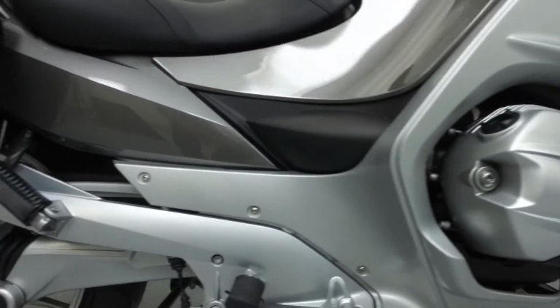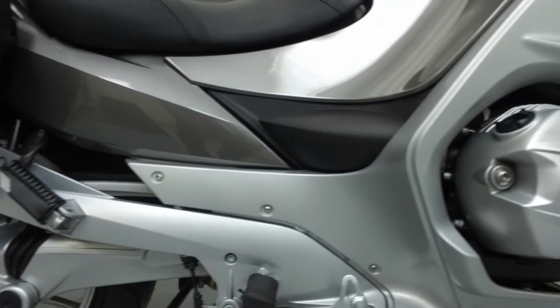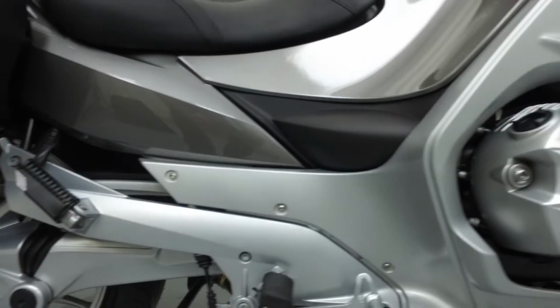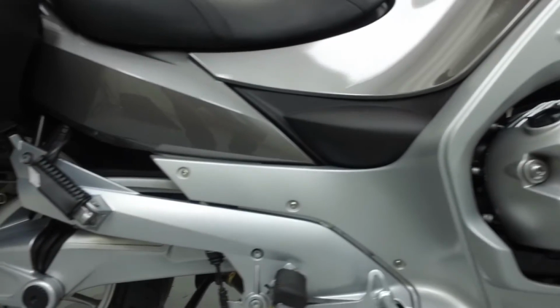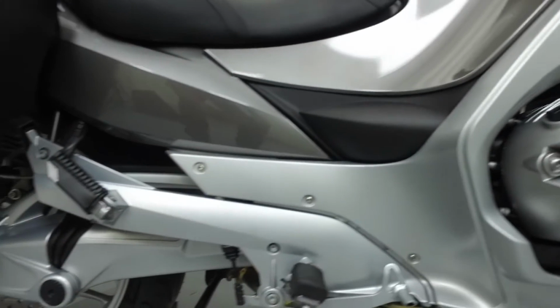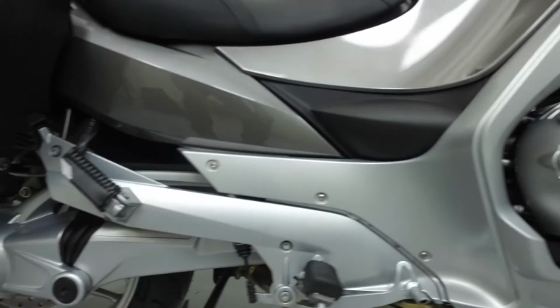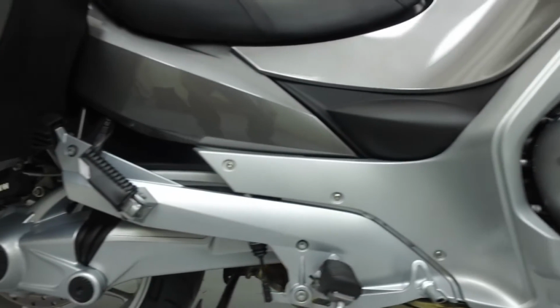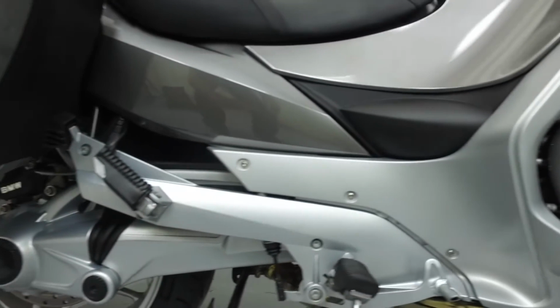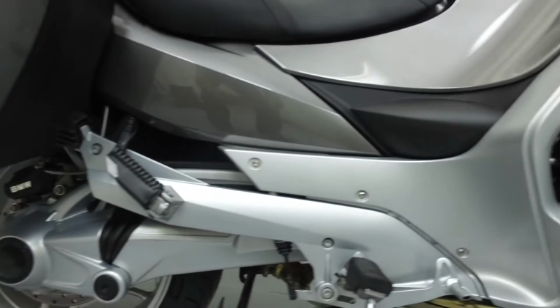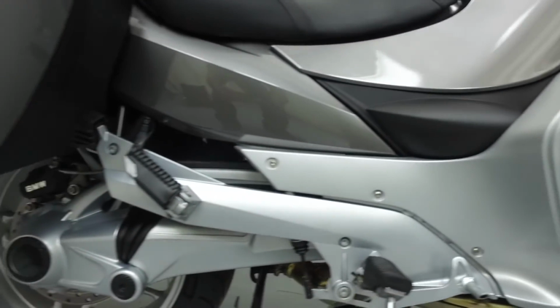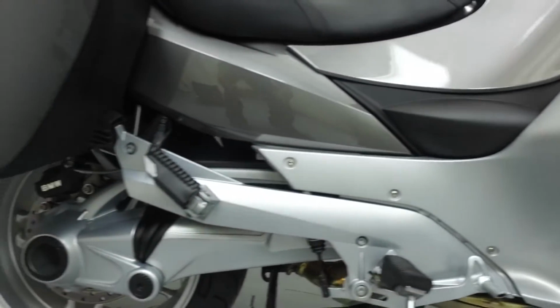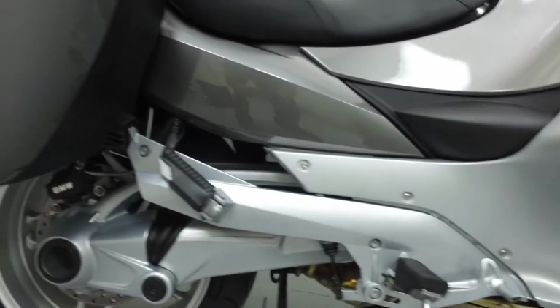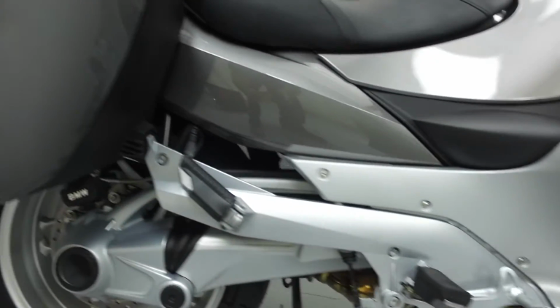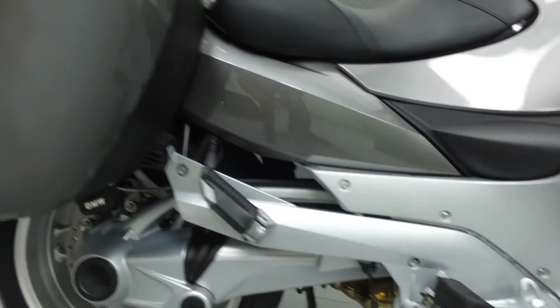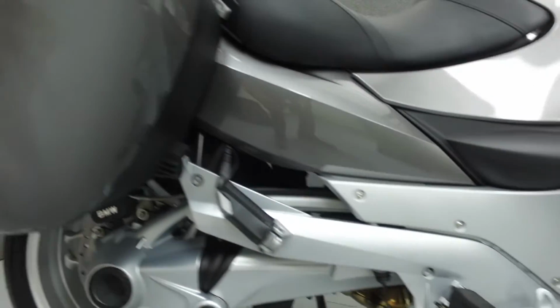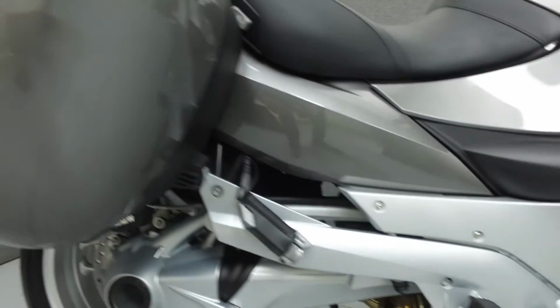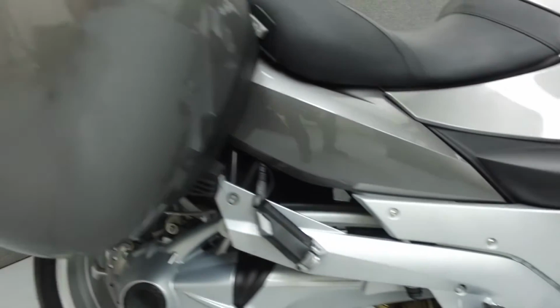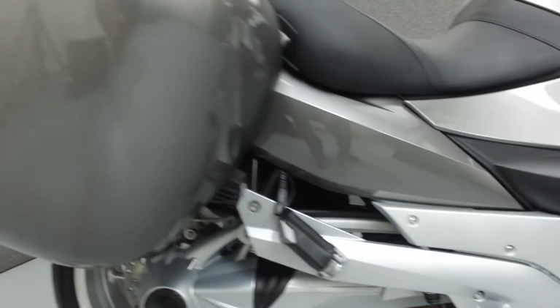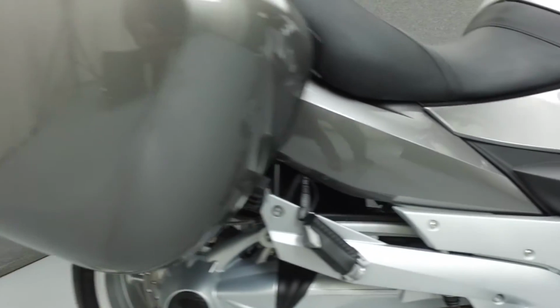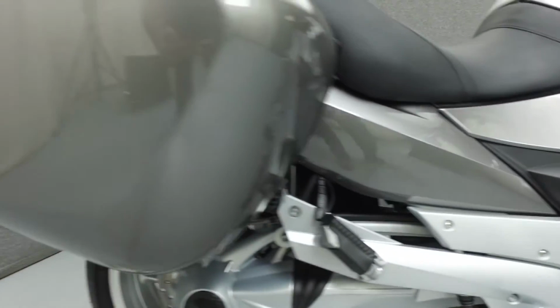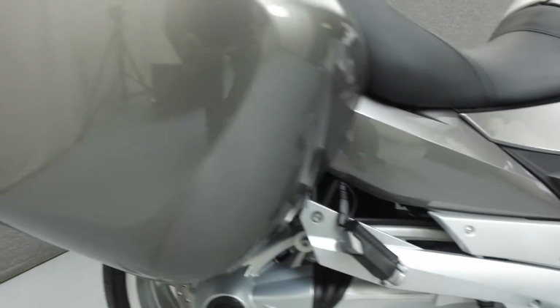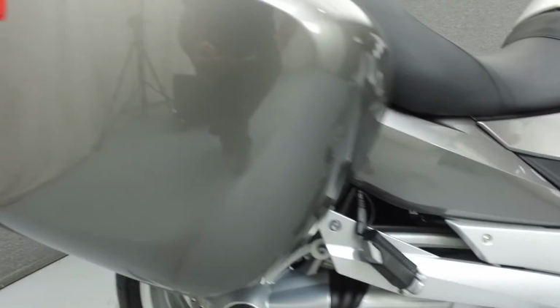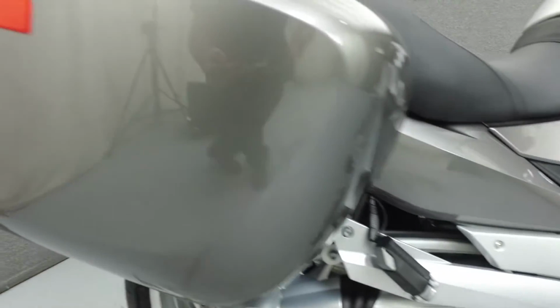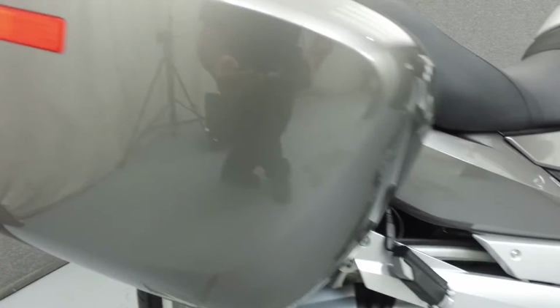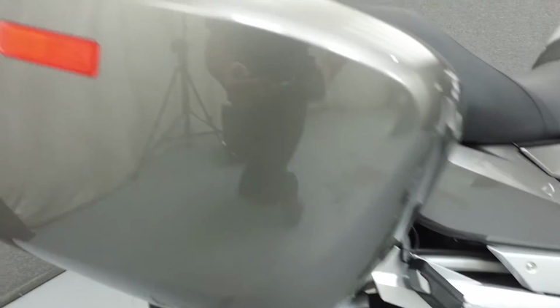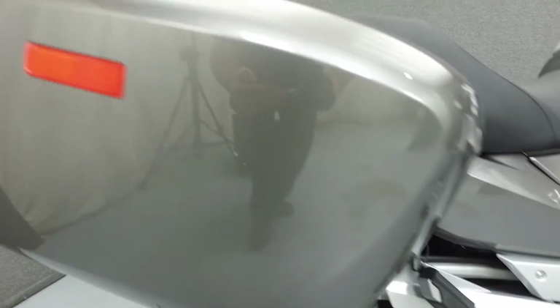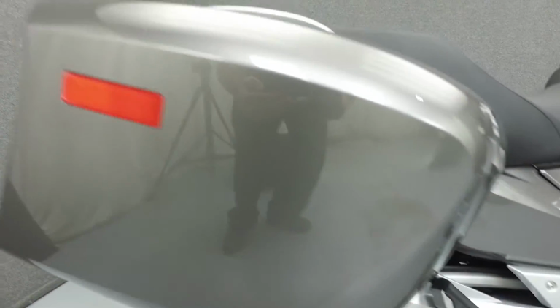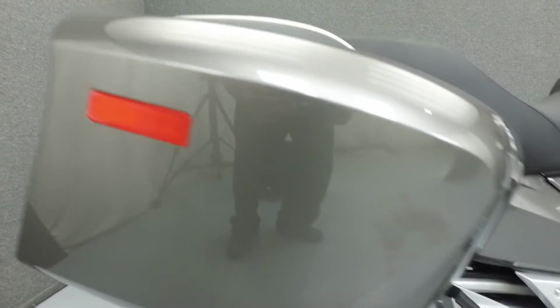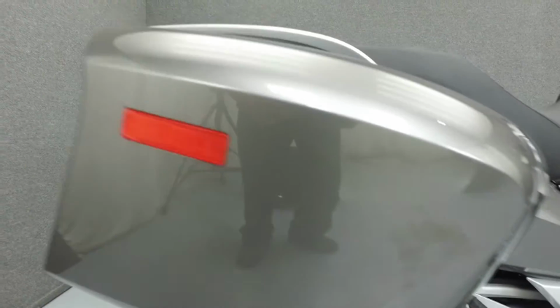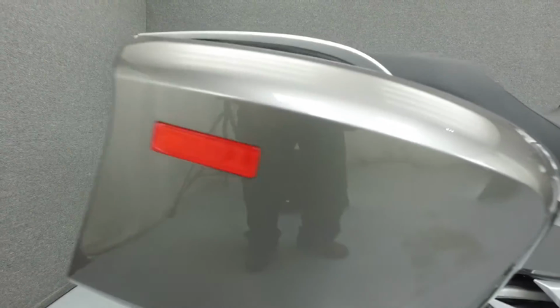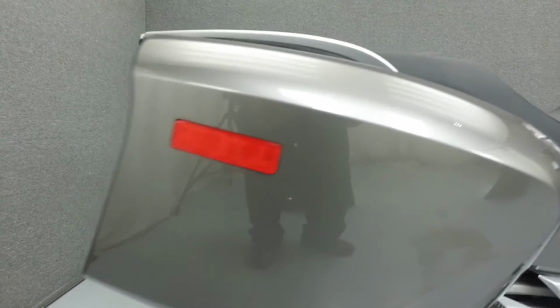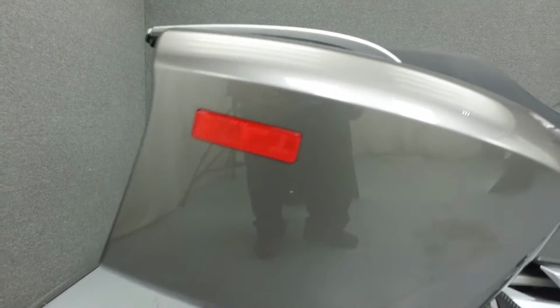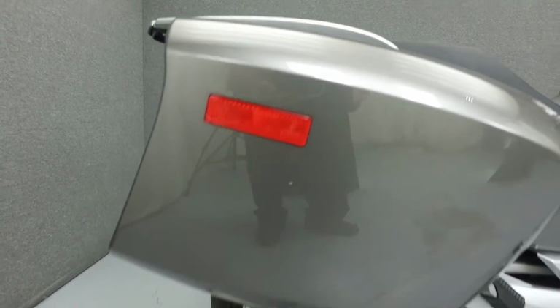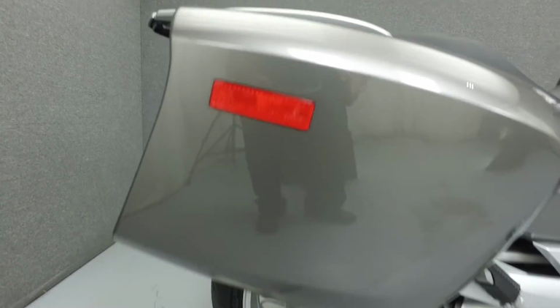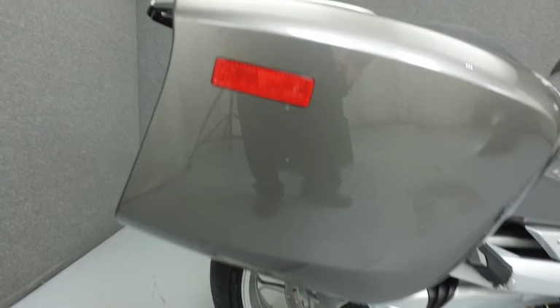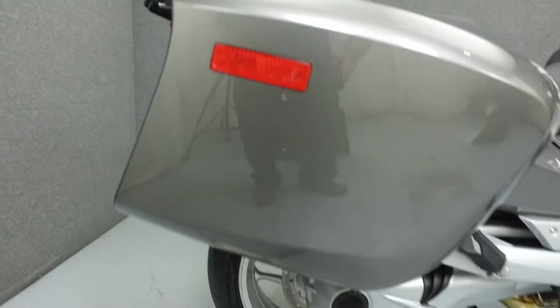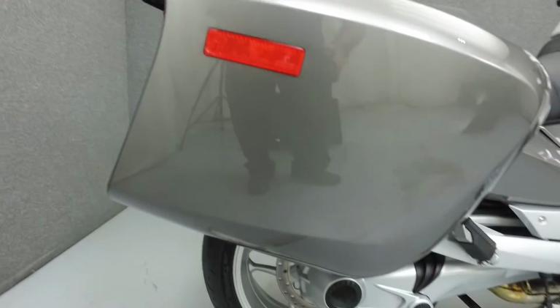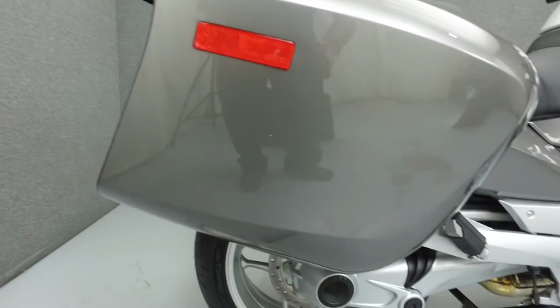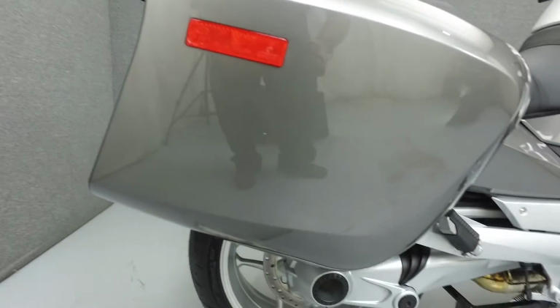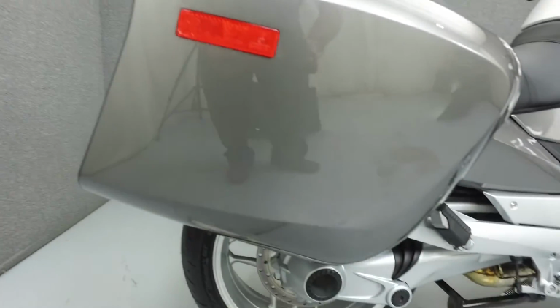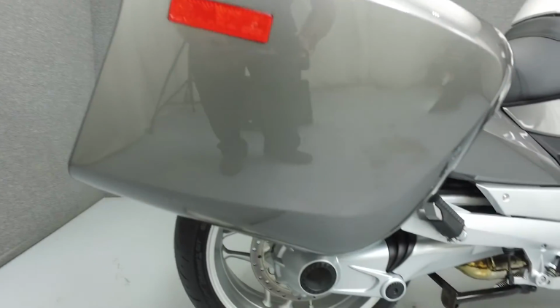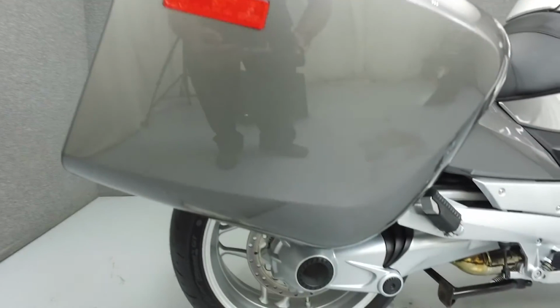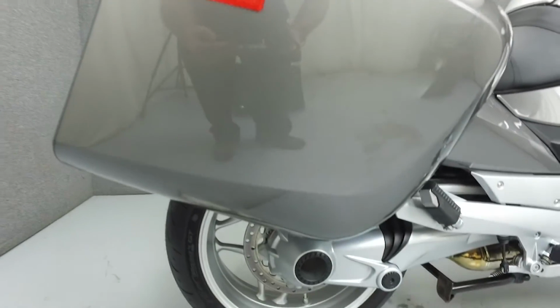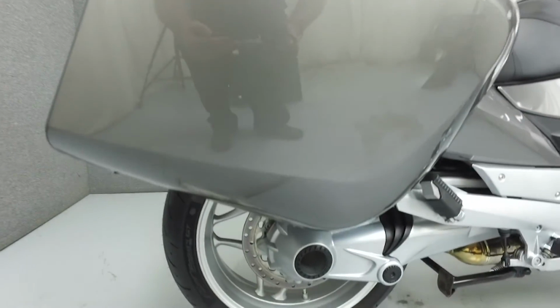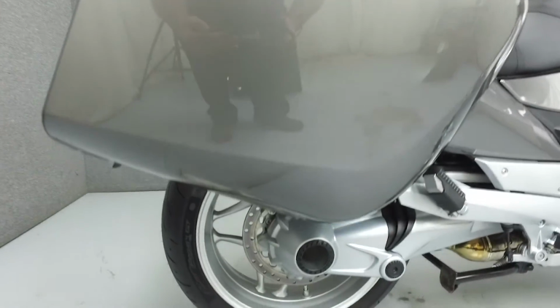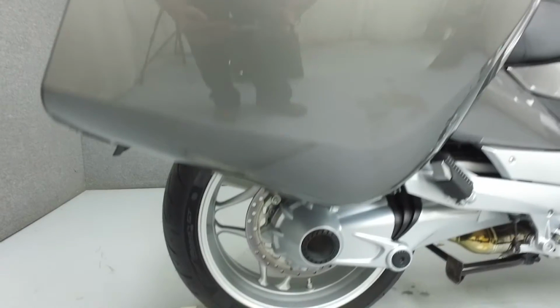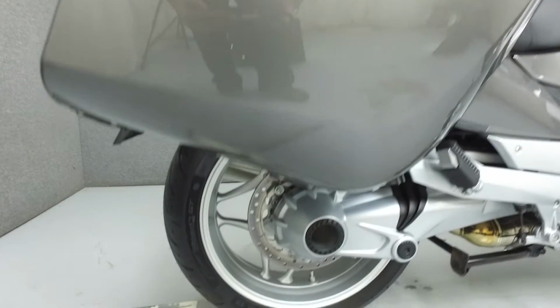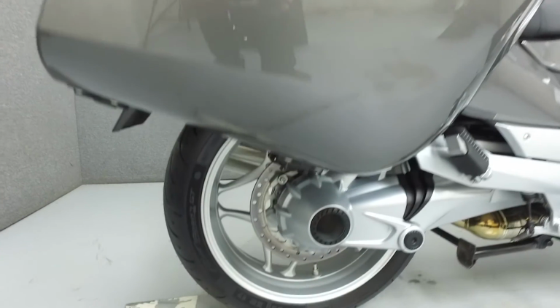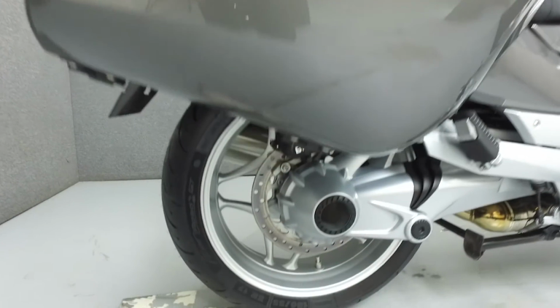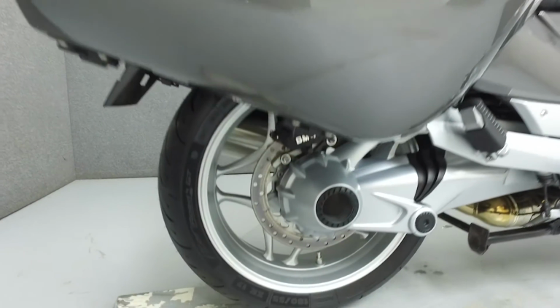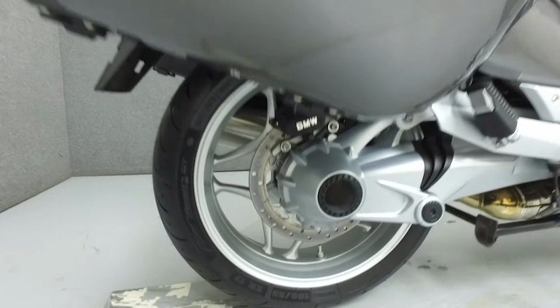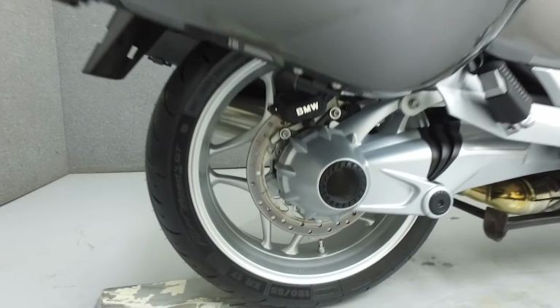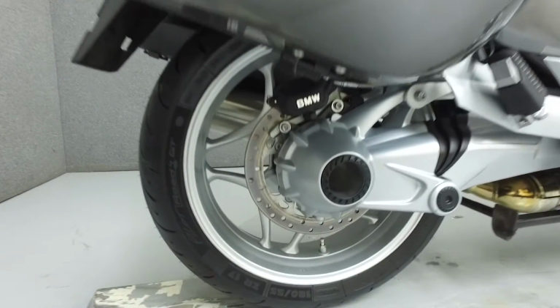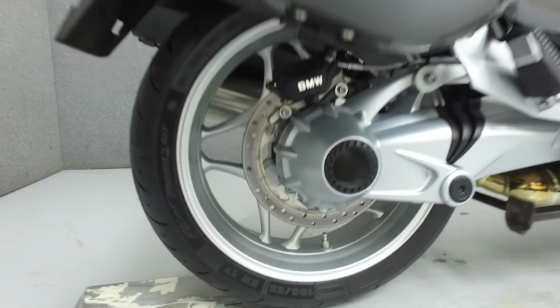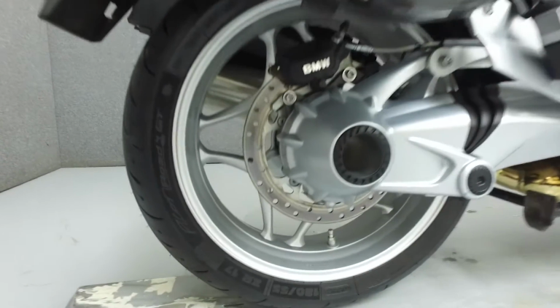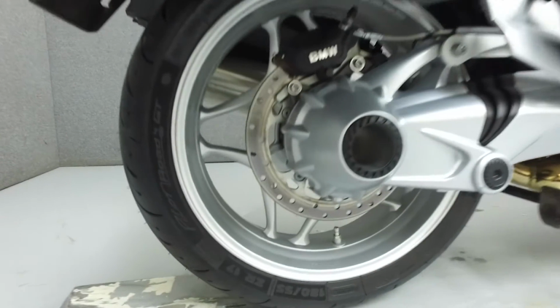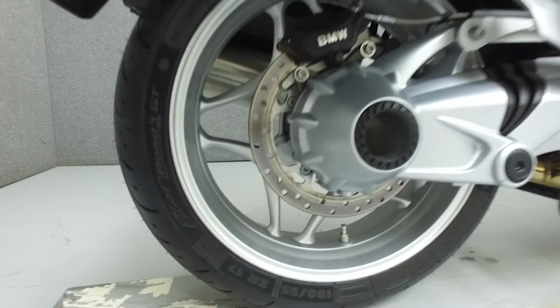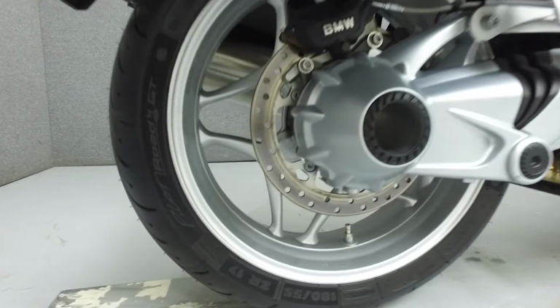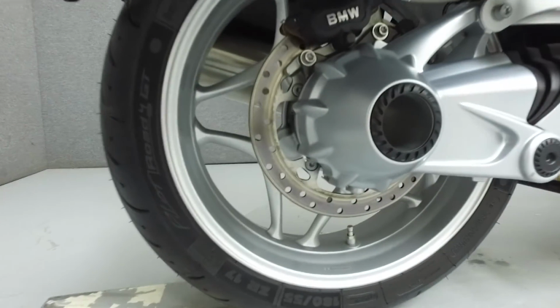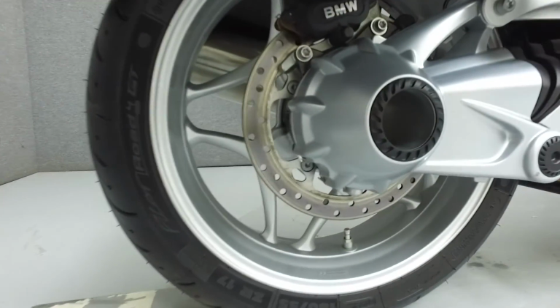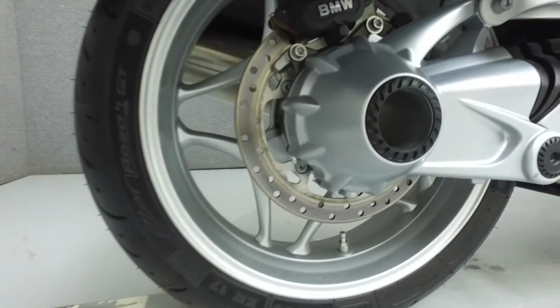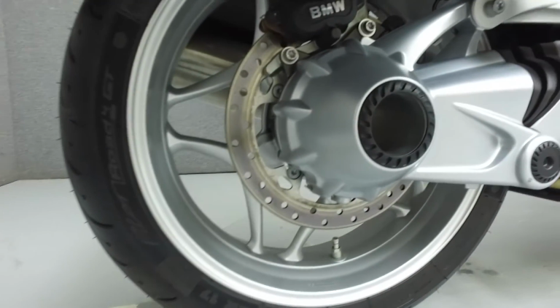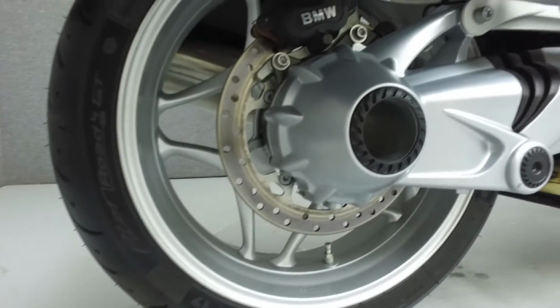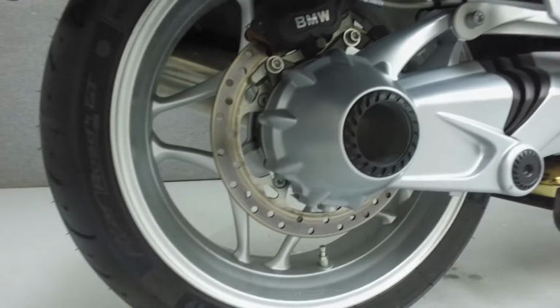It also has been upgraded with a BMW accessory seat. This bike is in excellent cosmetic shape and there are no flaws or blemishes of note.